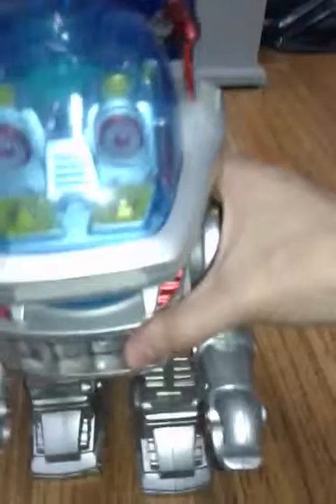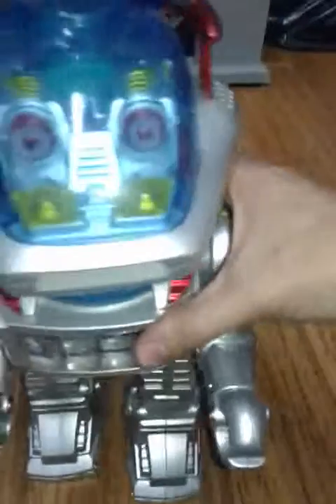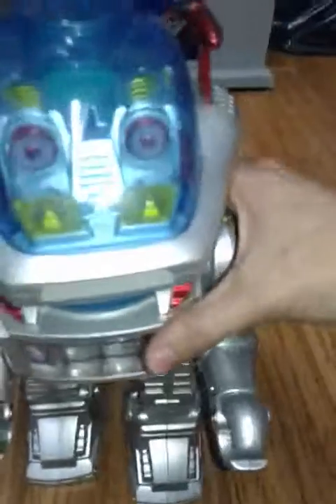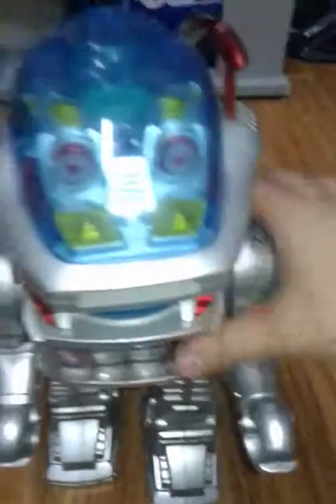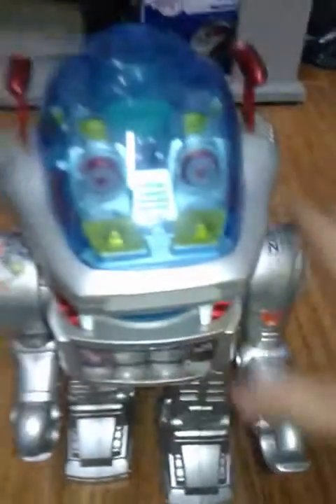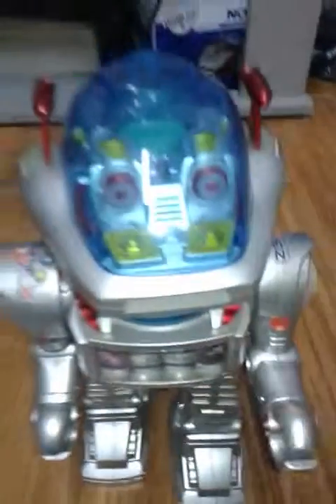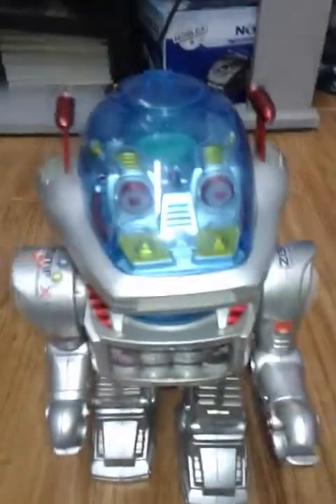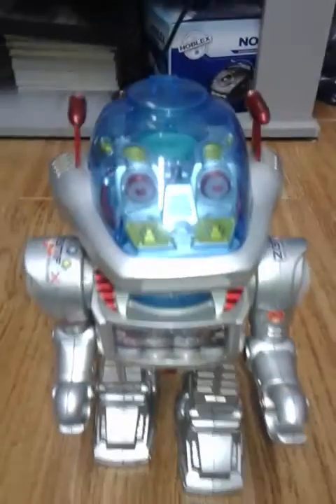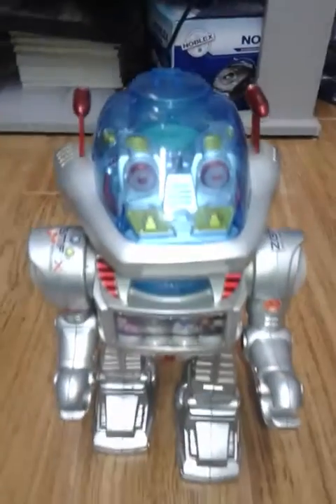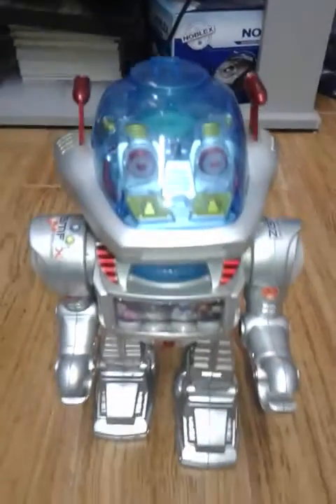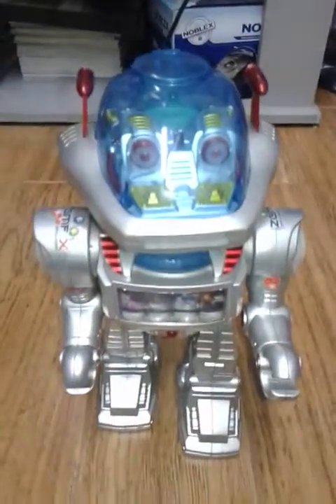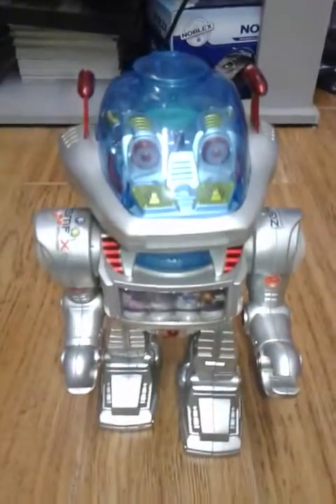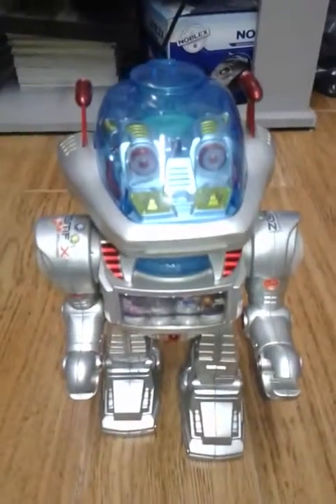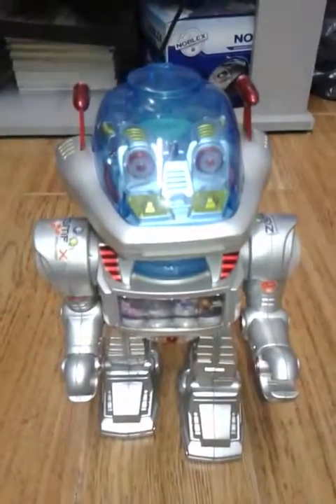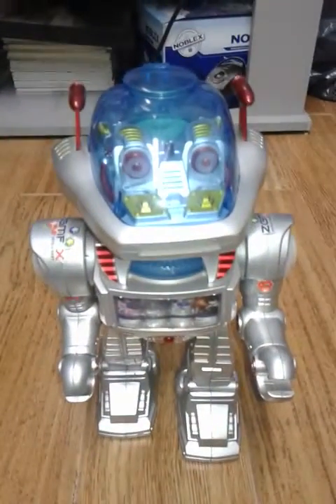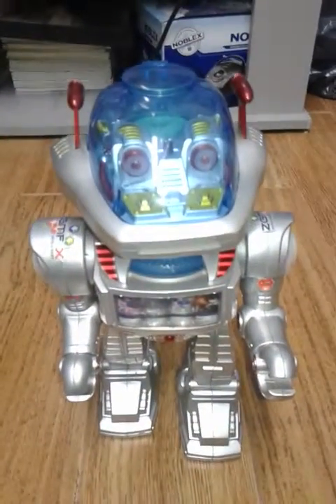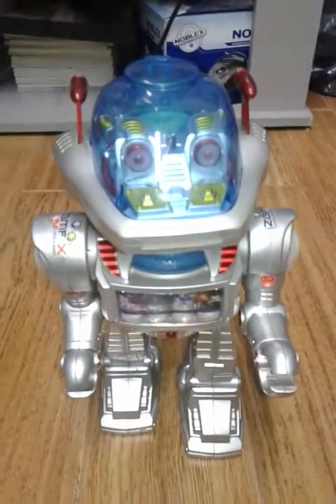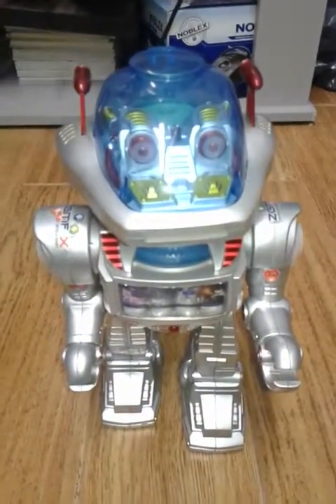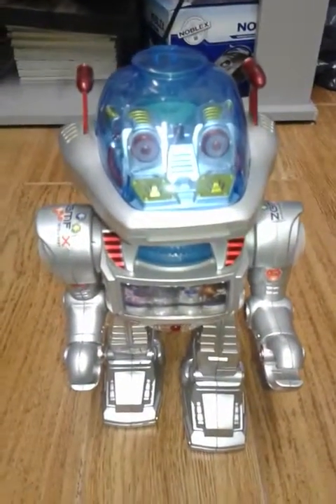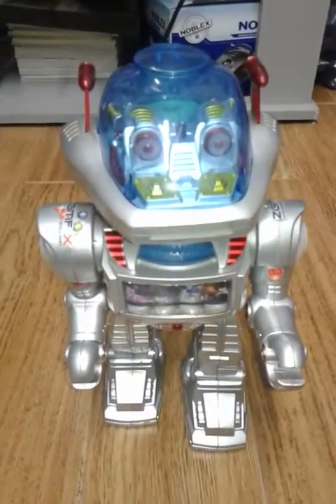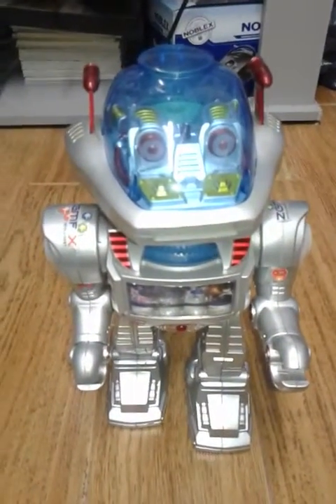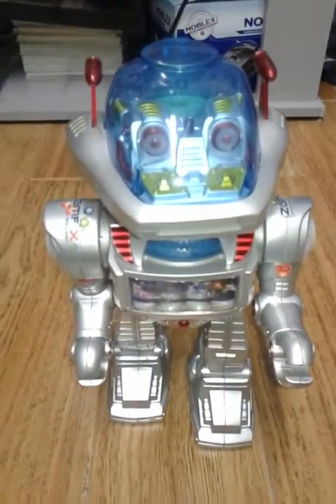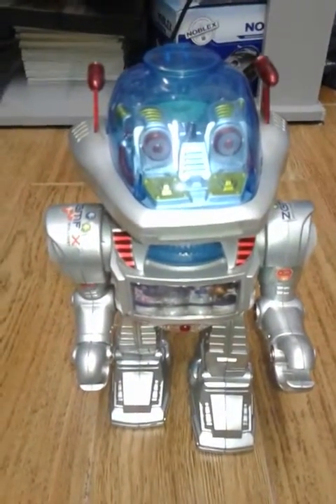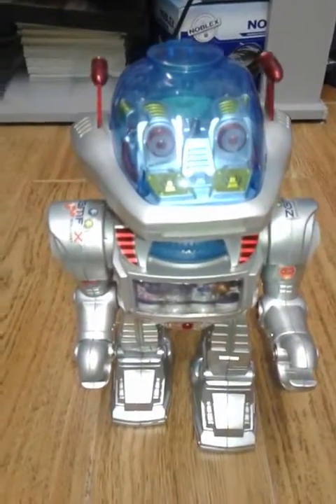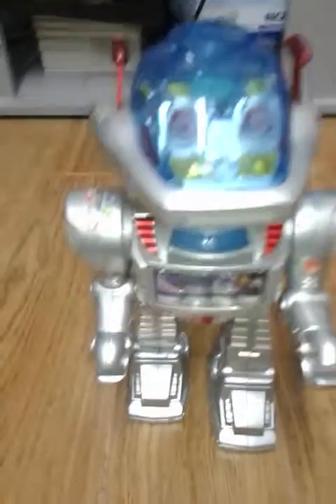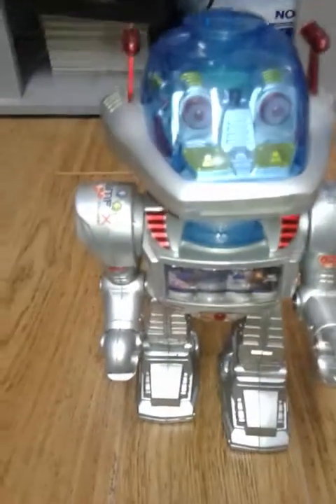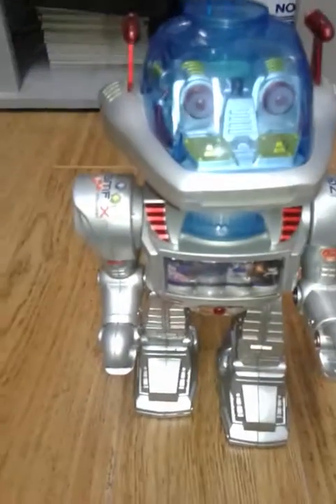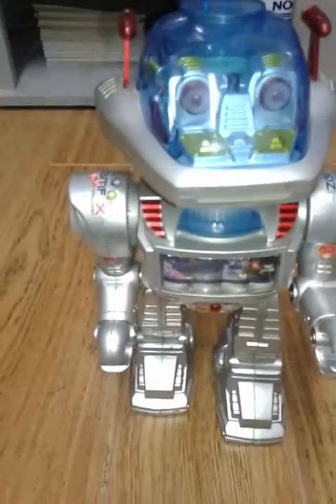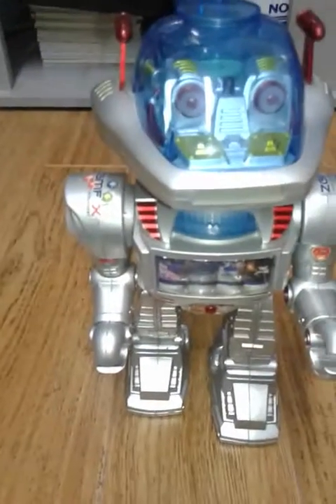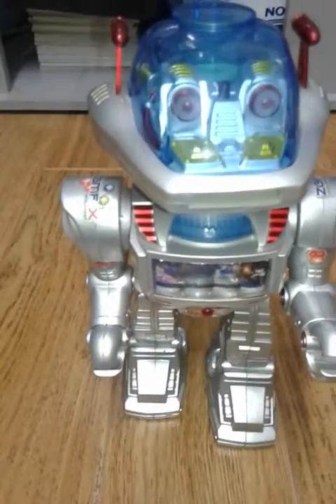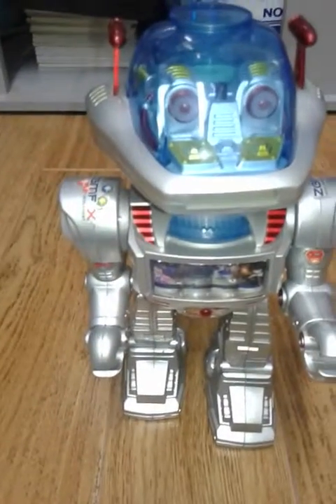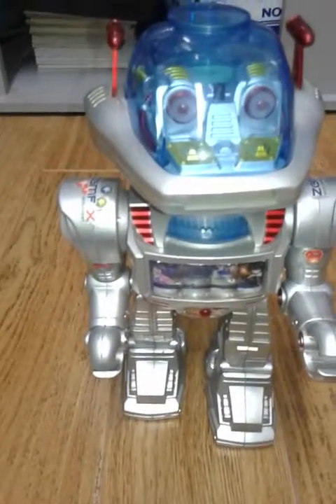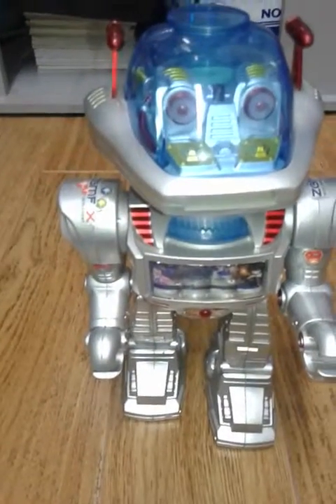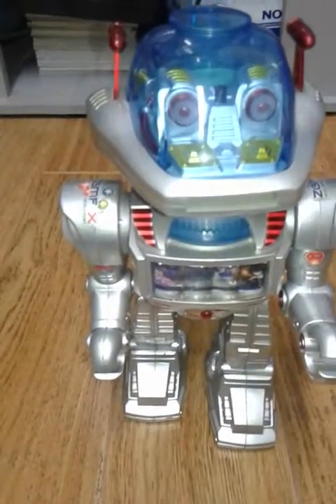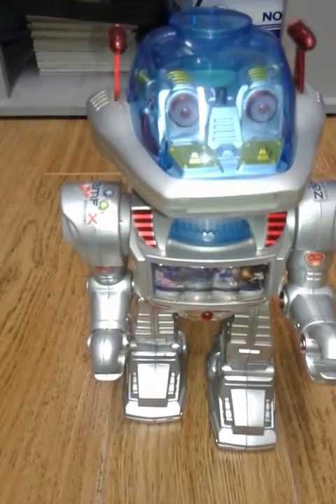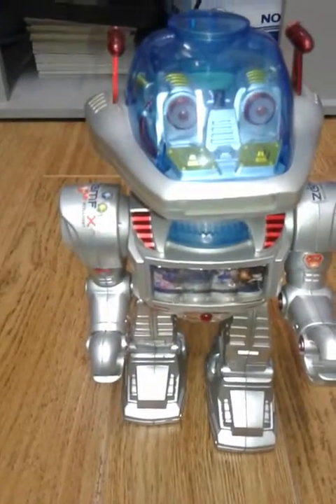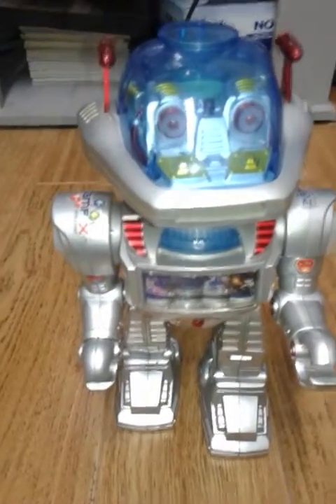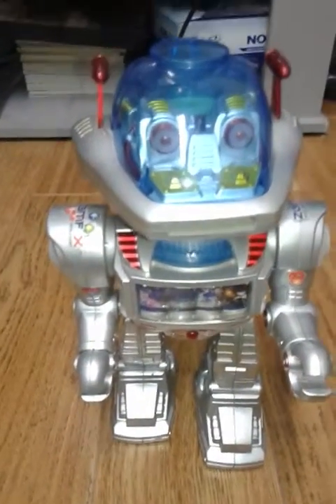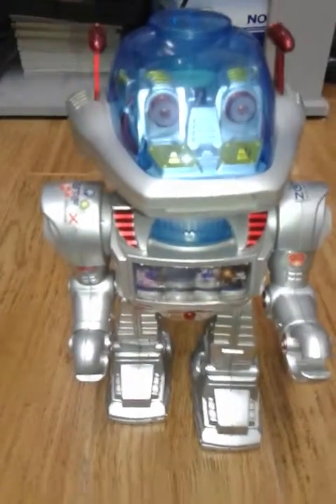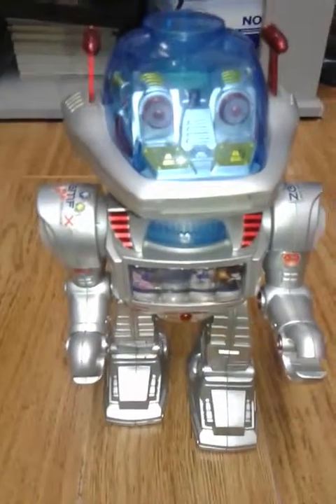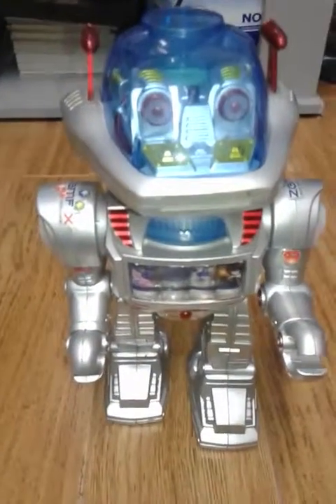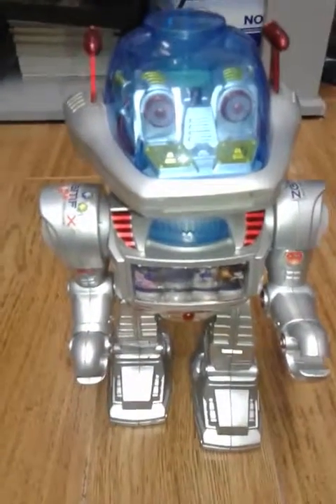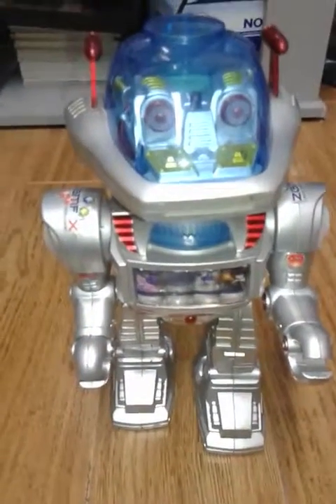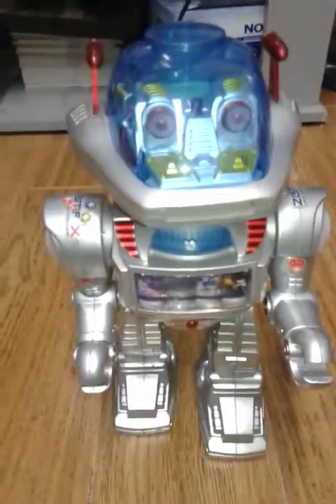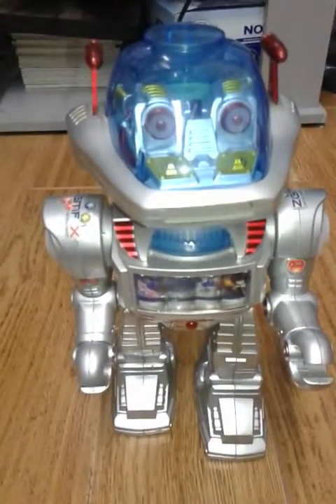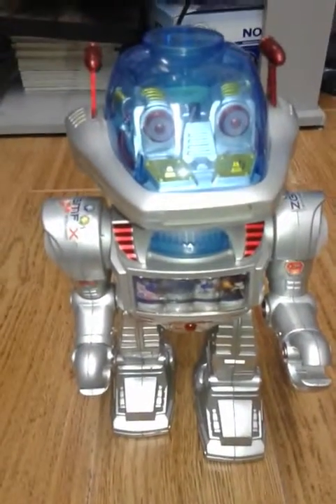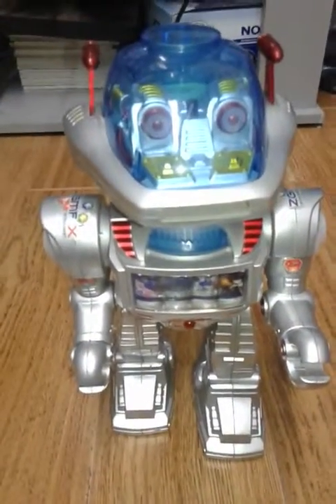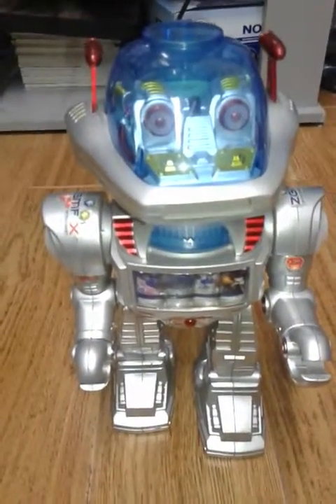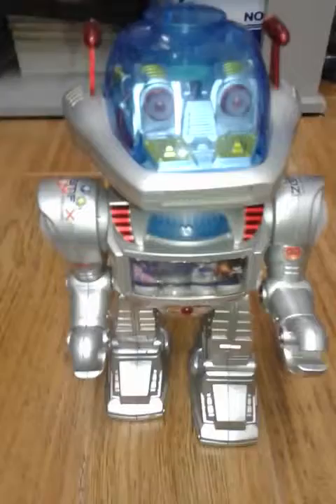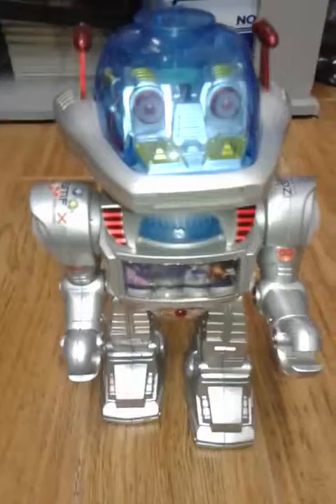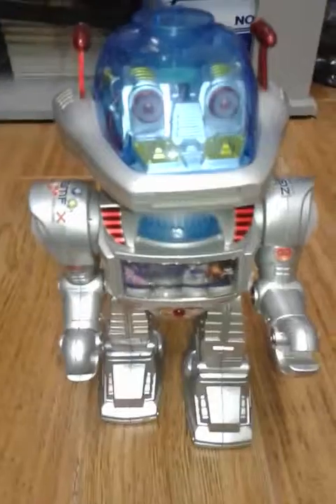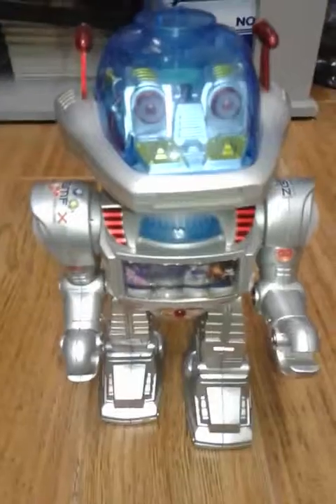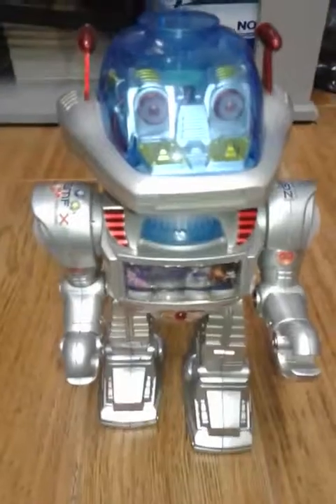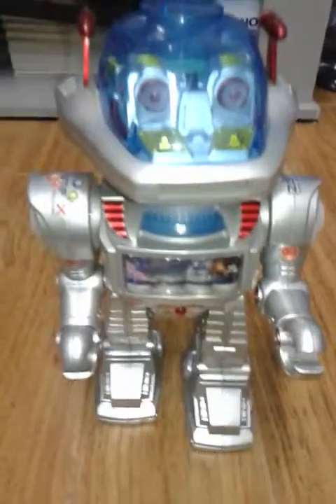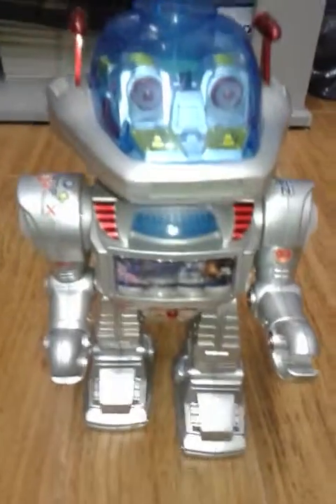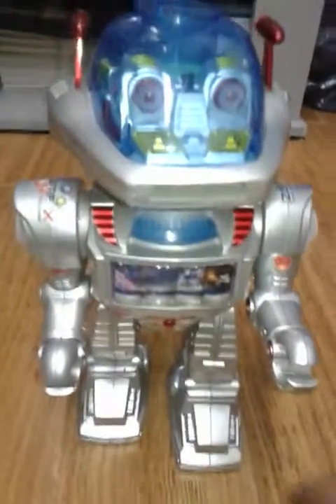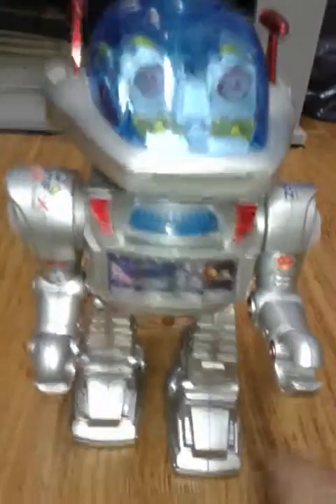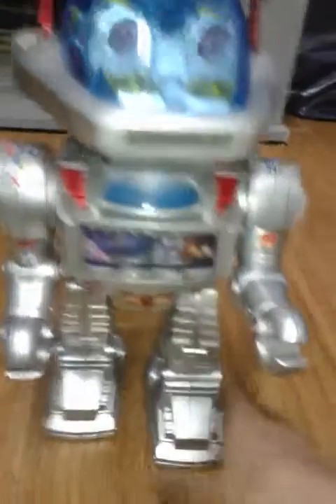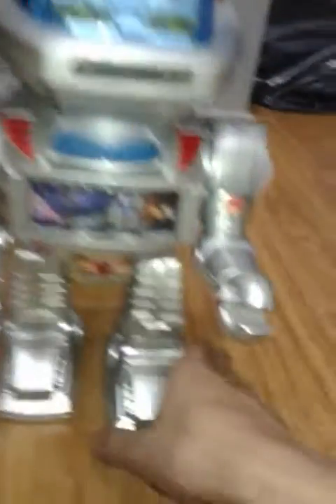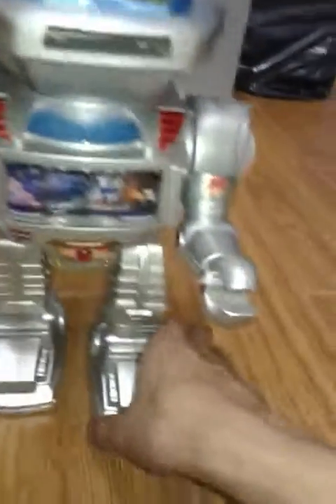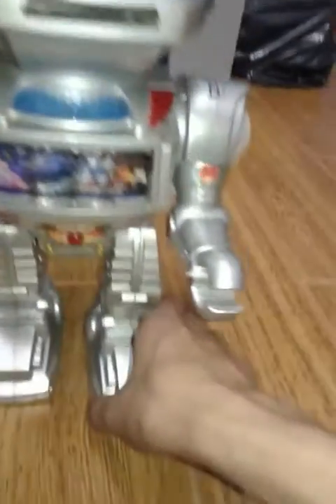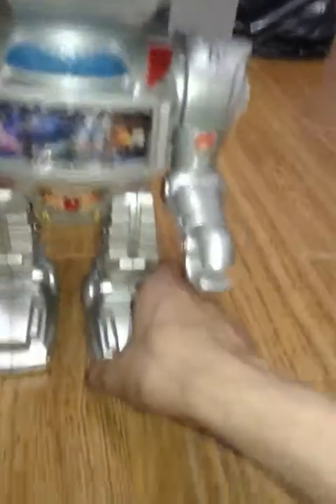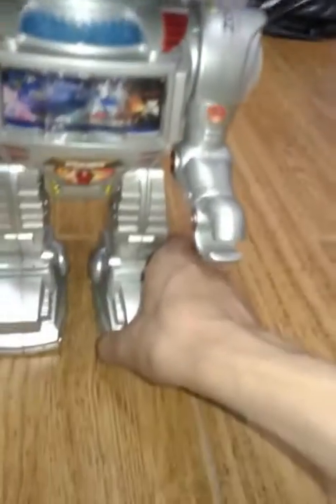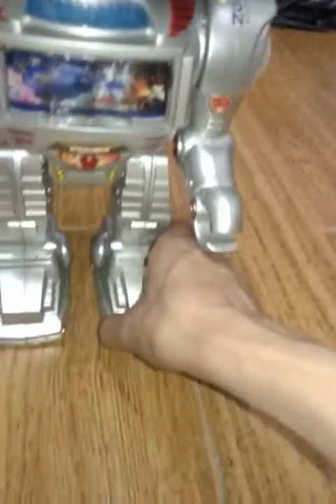Hey everyone, this is Zagreer635. I have very bad news about Intelligent Robot. He started failing.